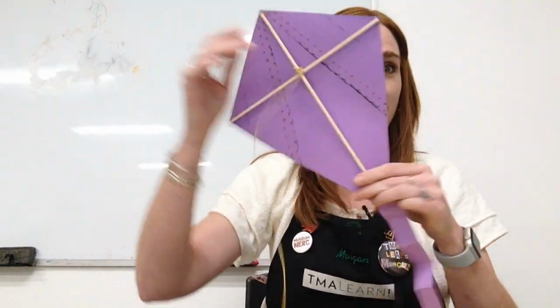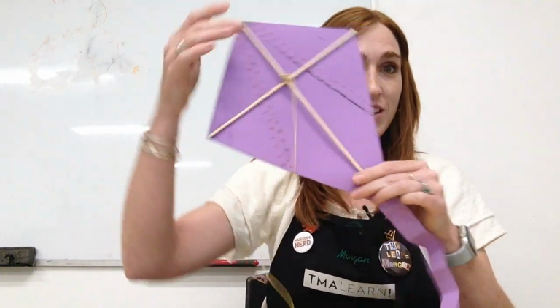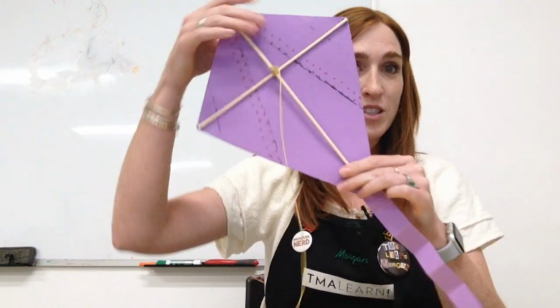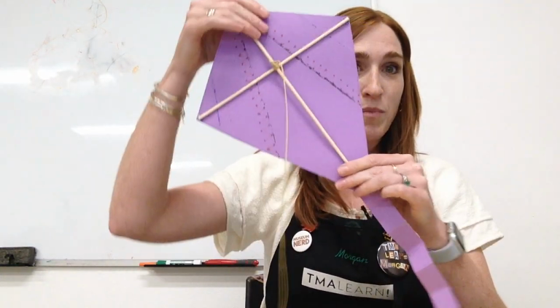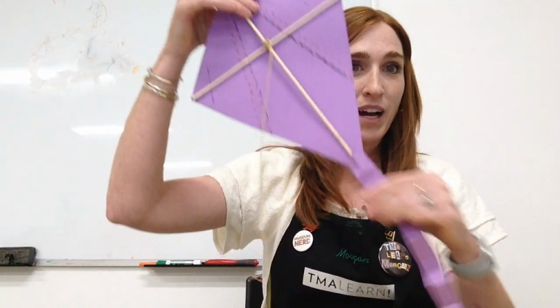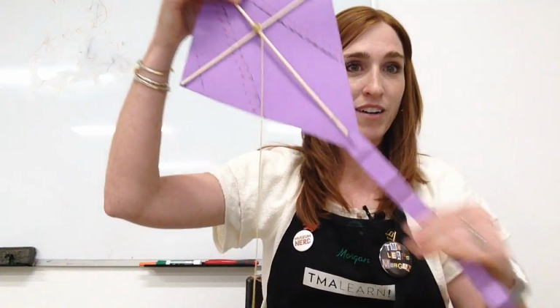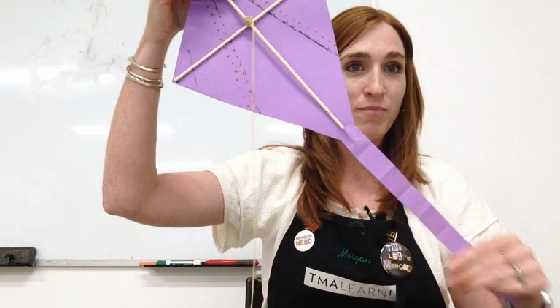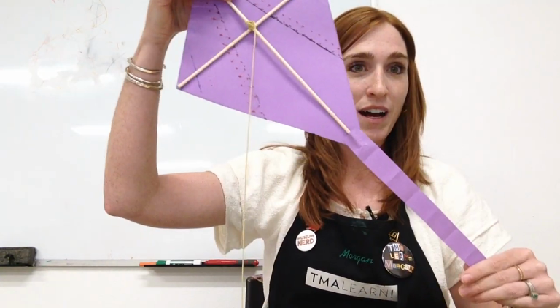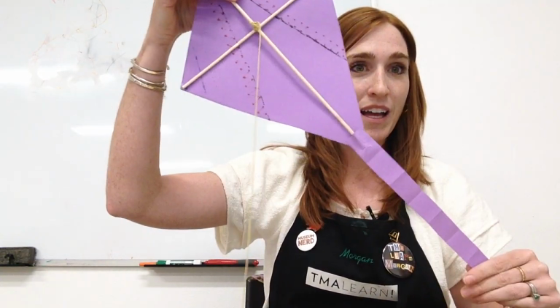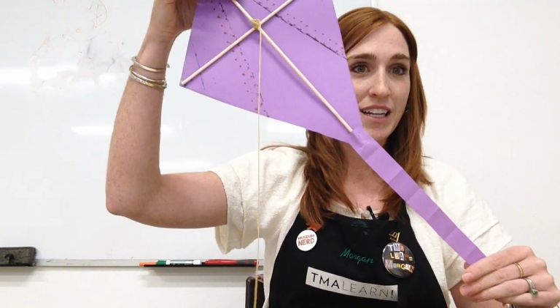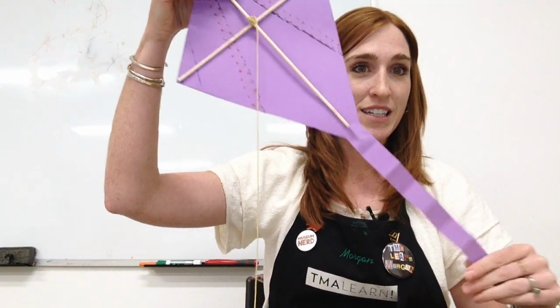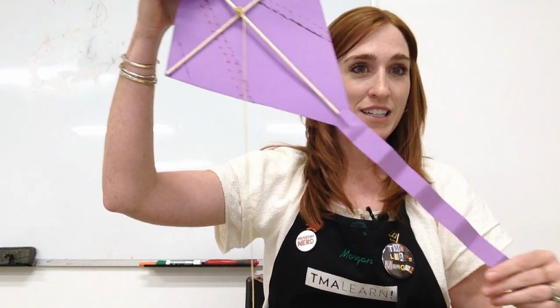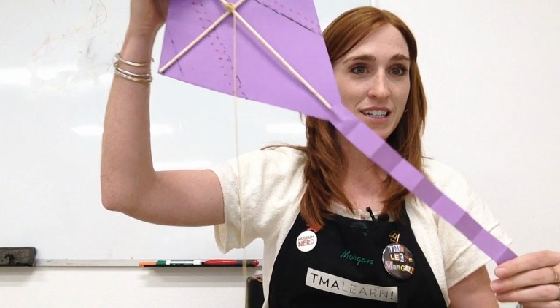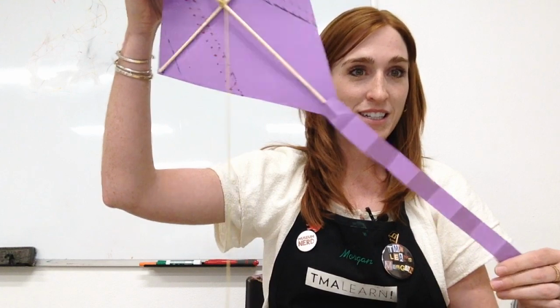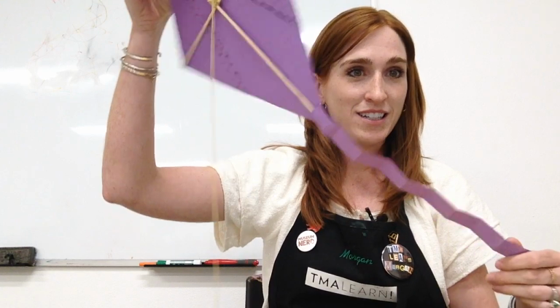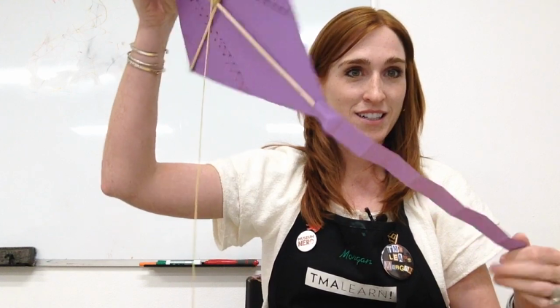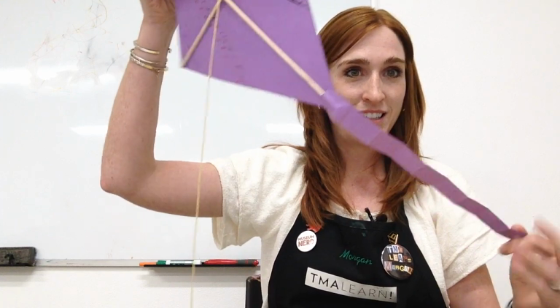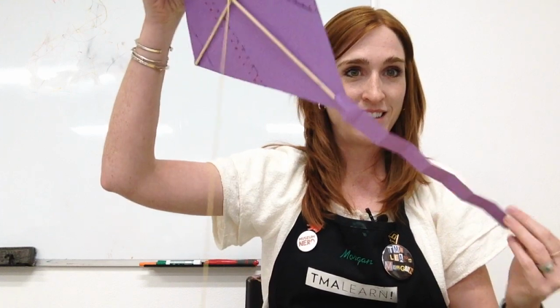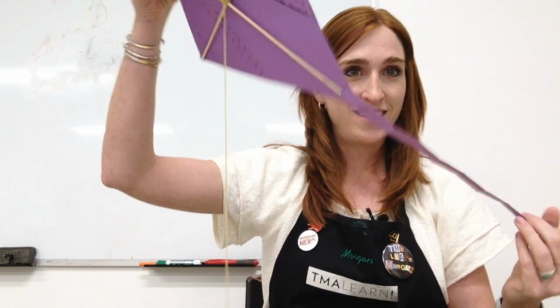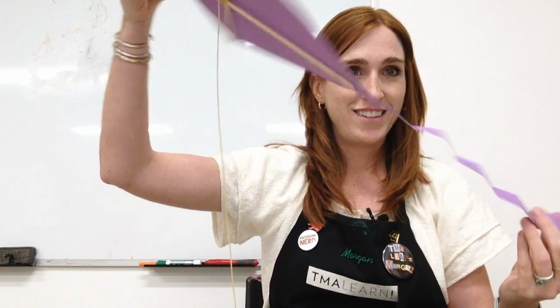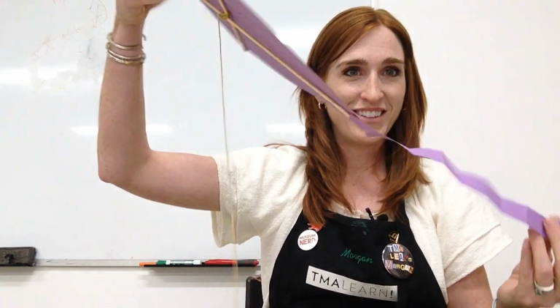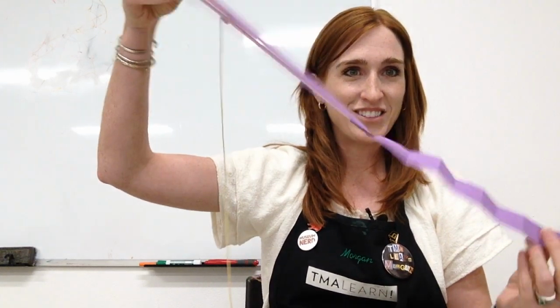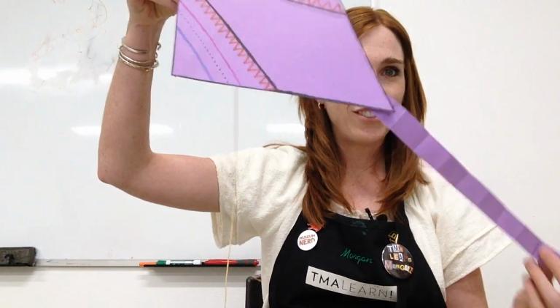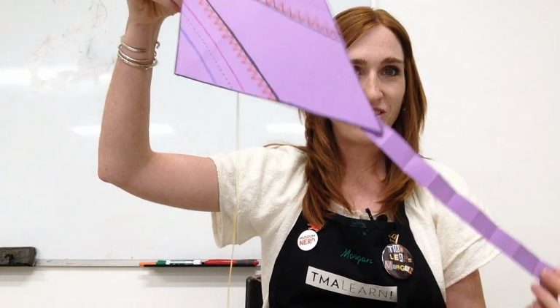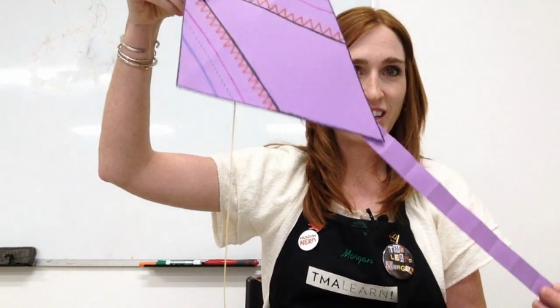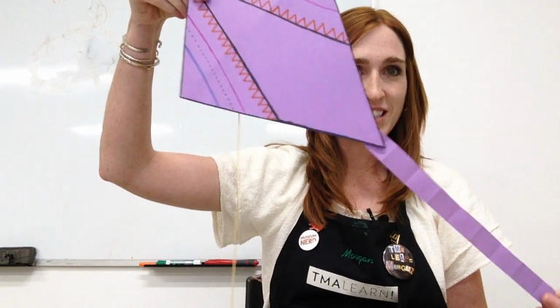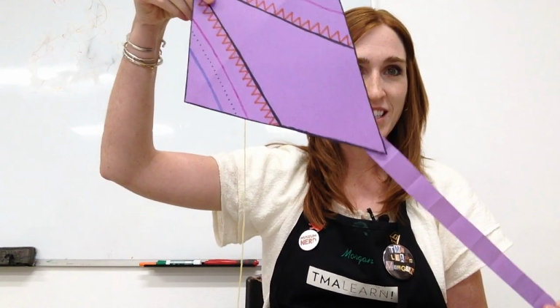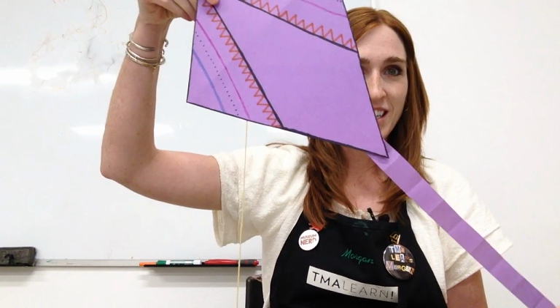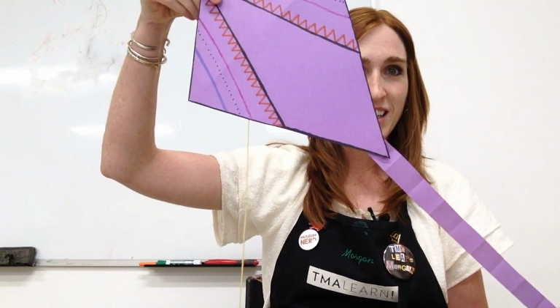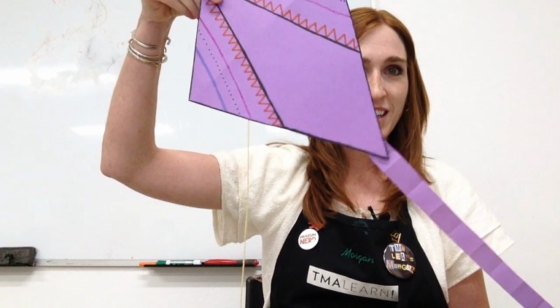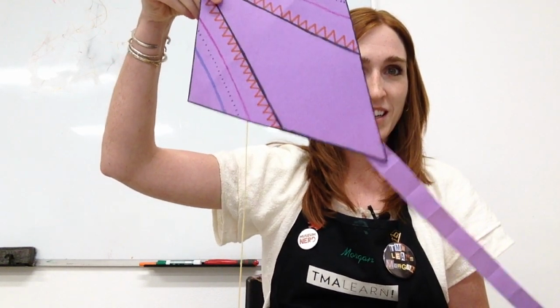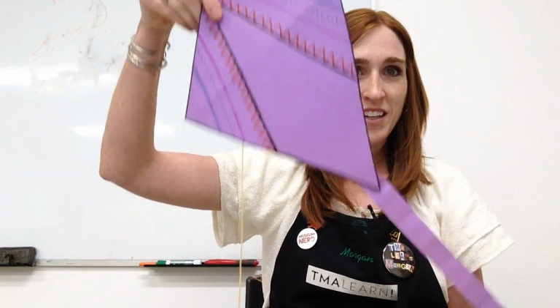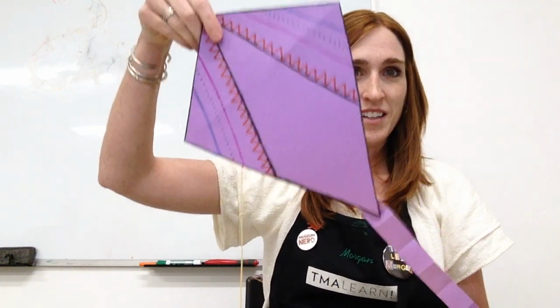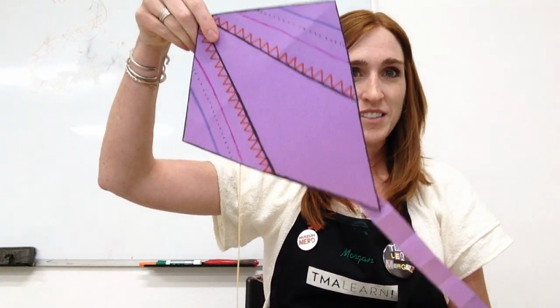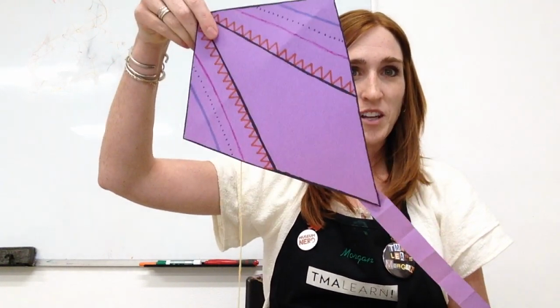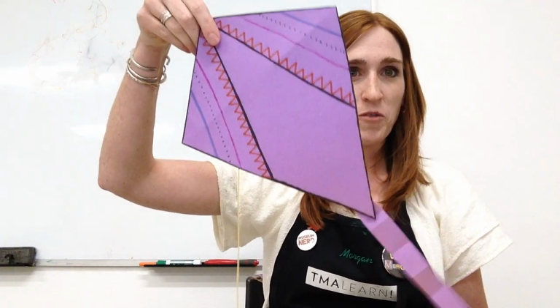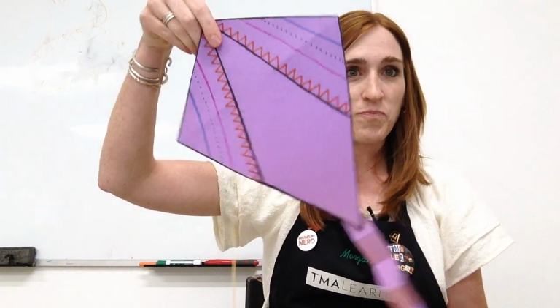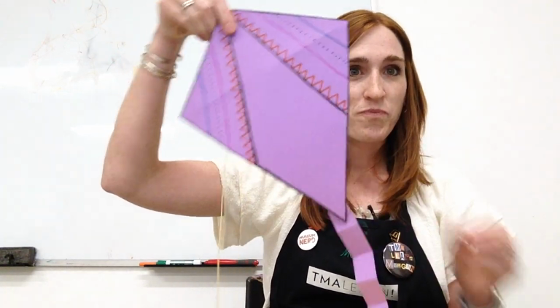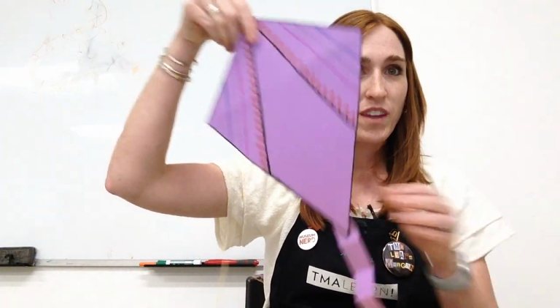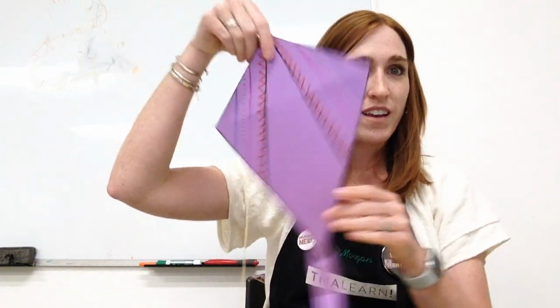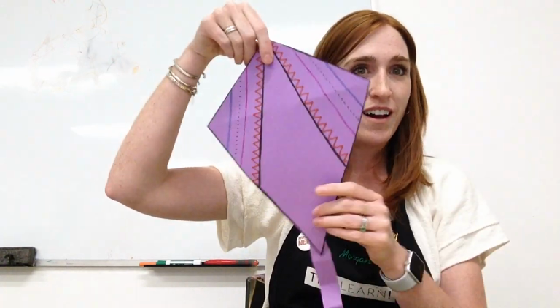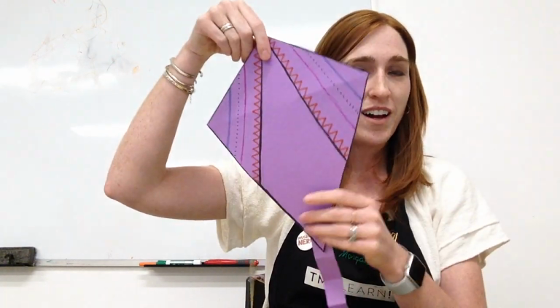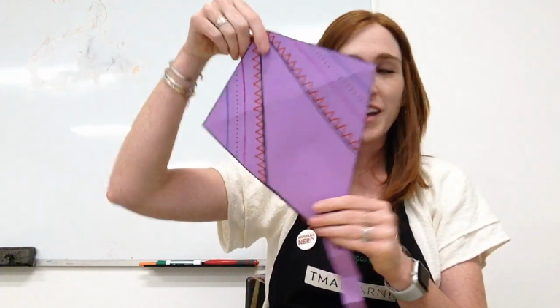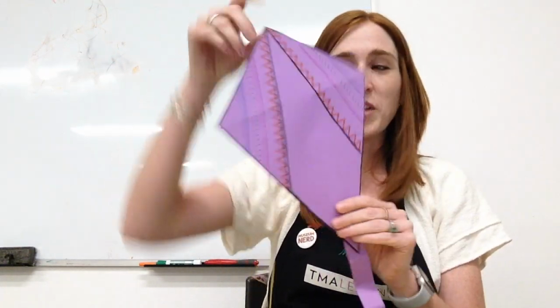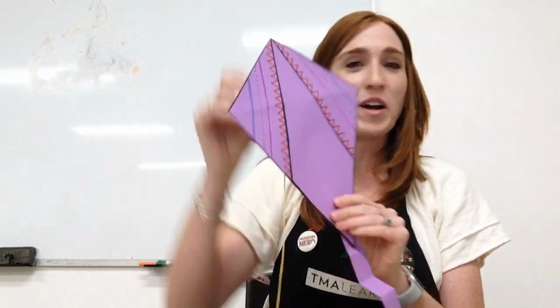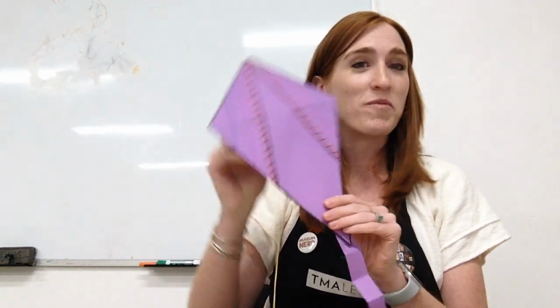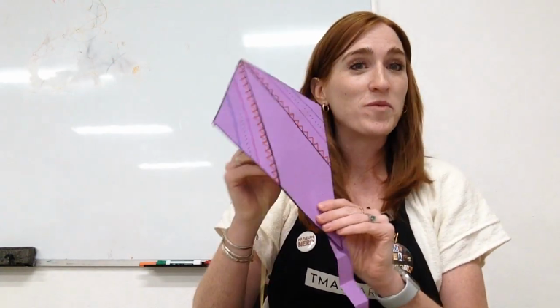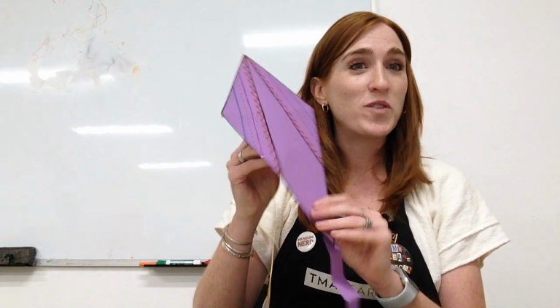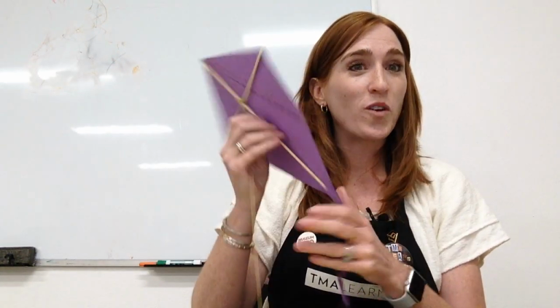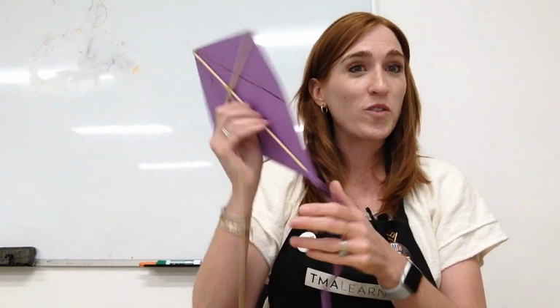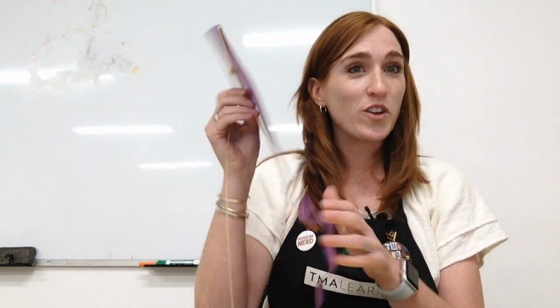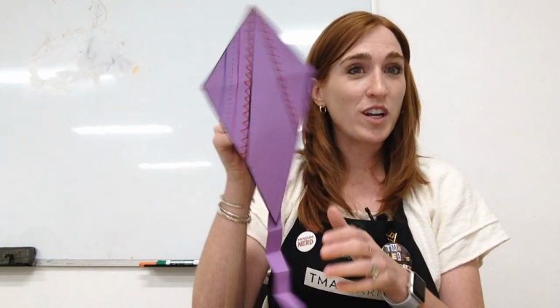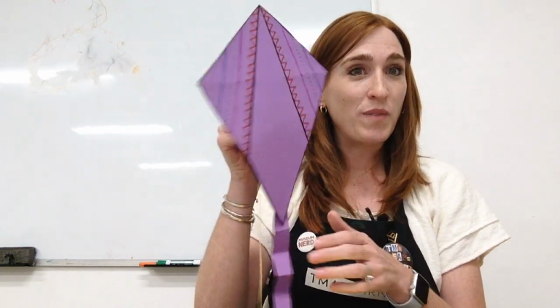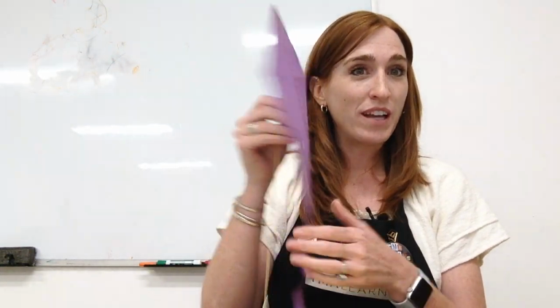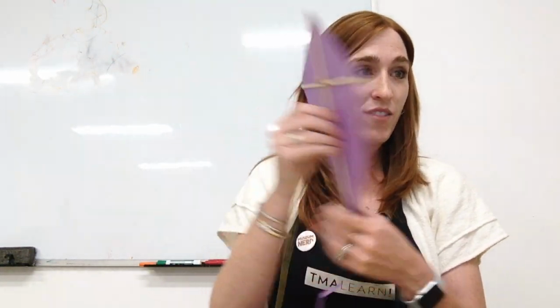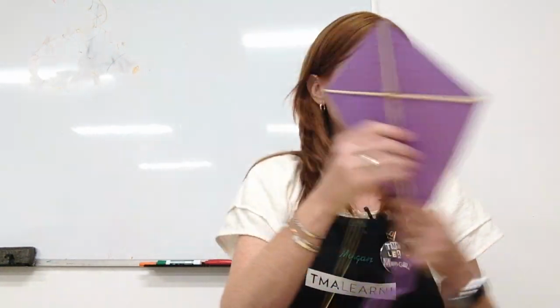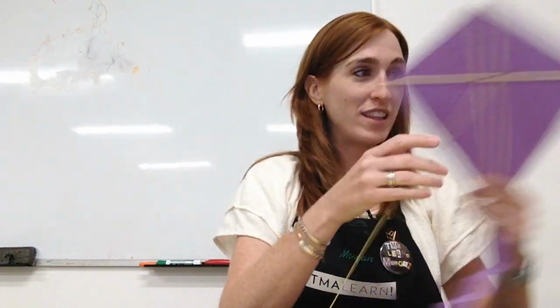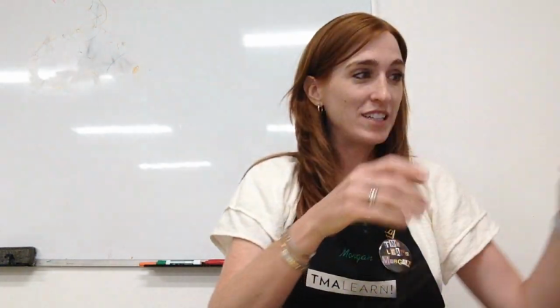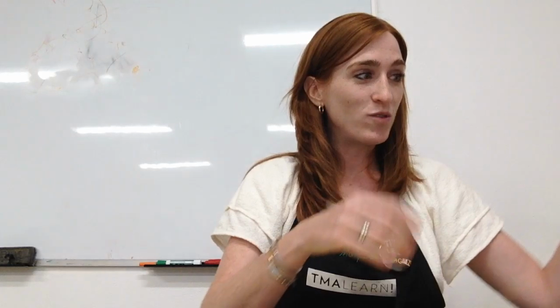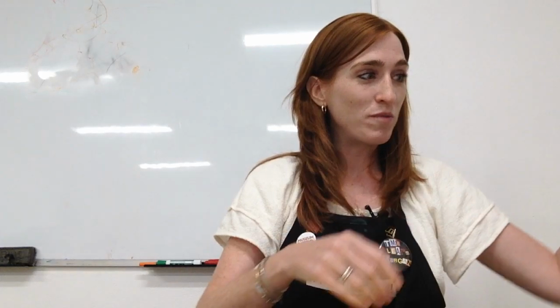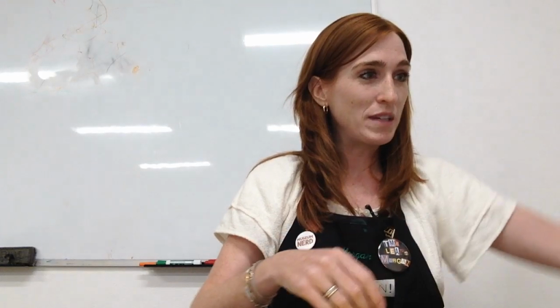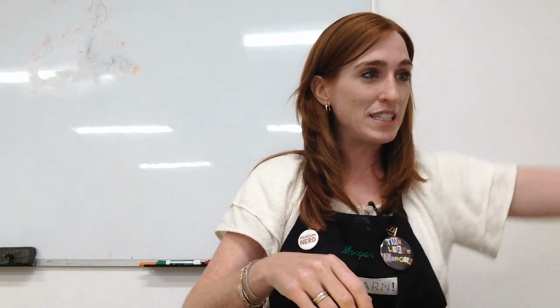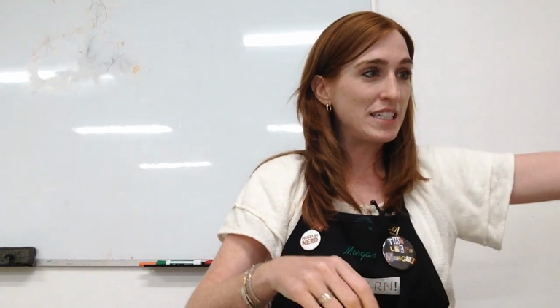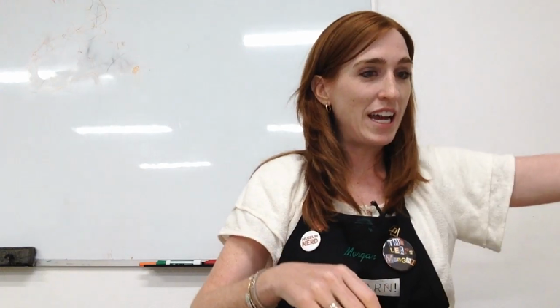Here's the back of mine. Here's the front. So you're going to make one of these with me today.